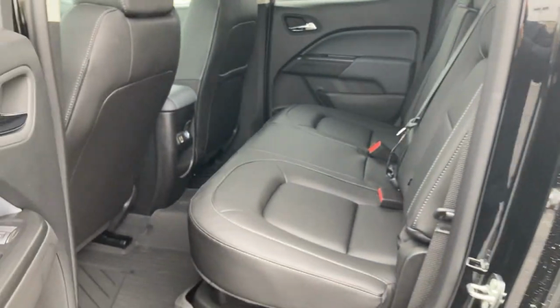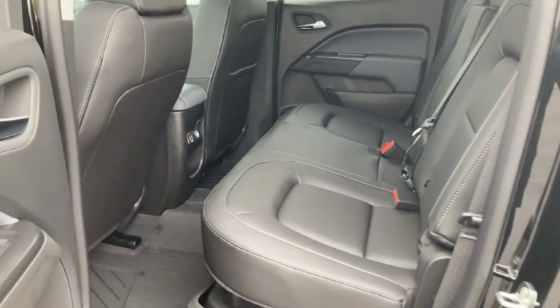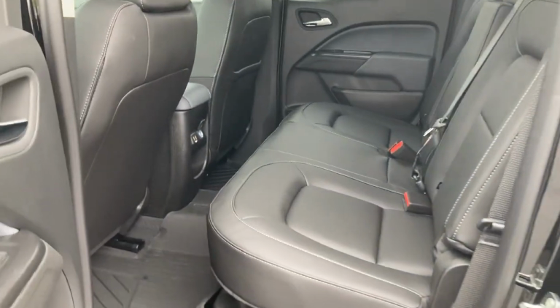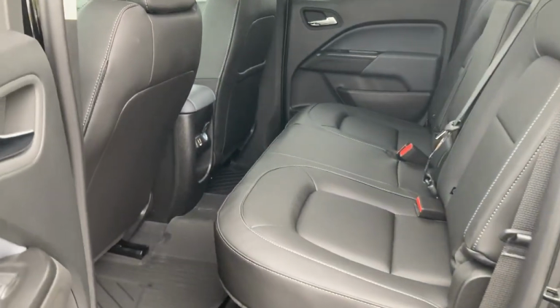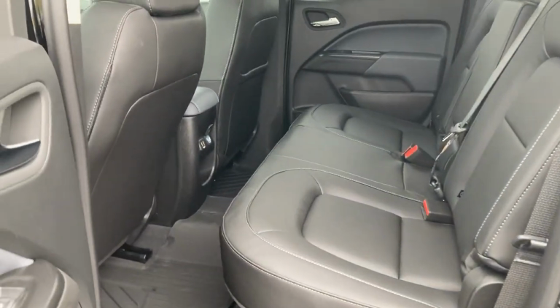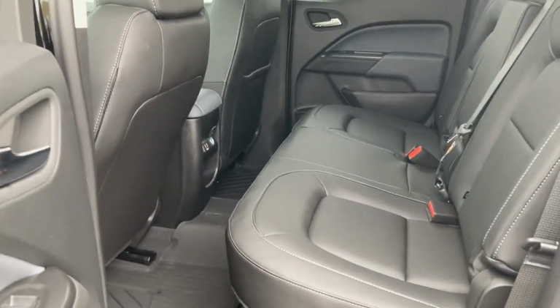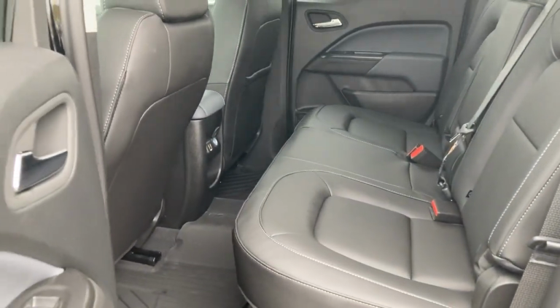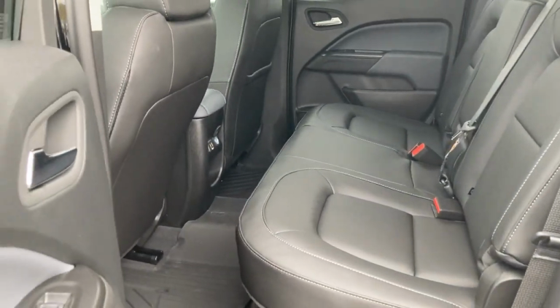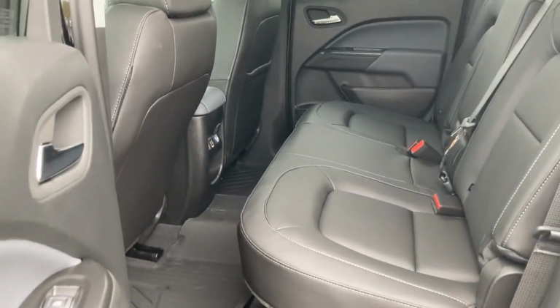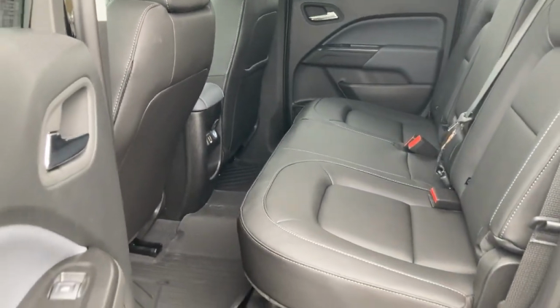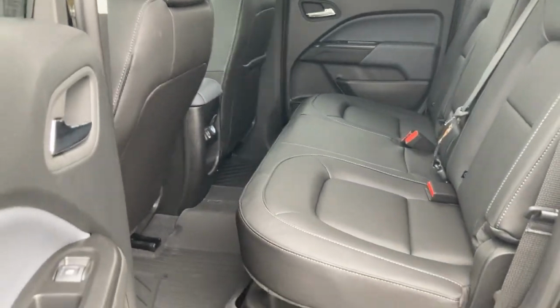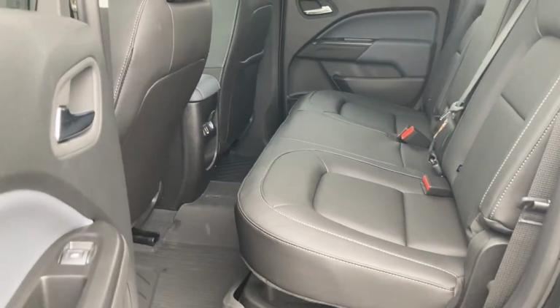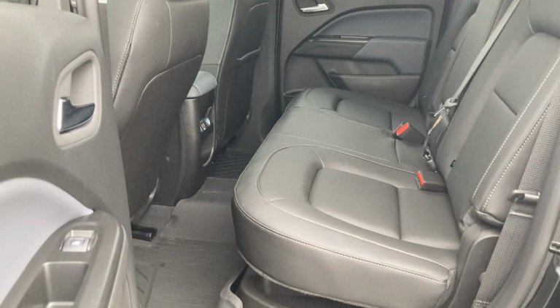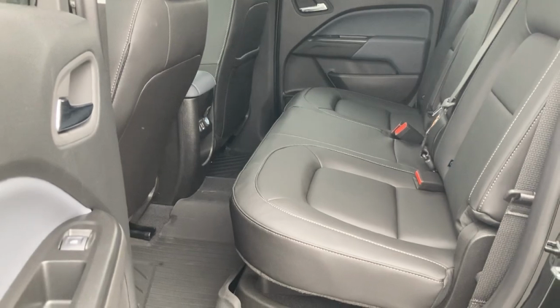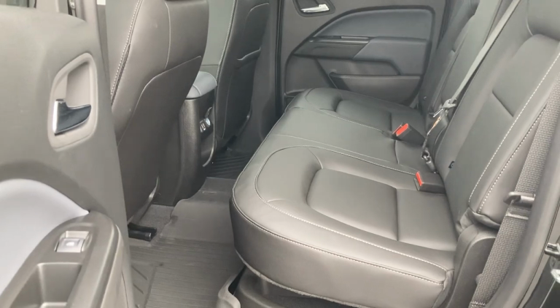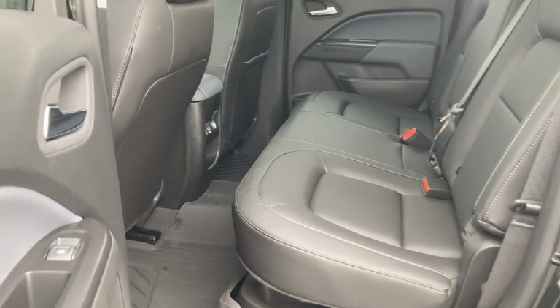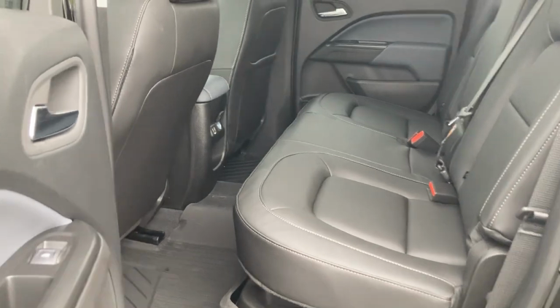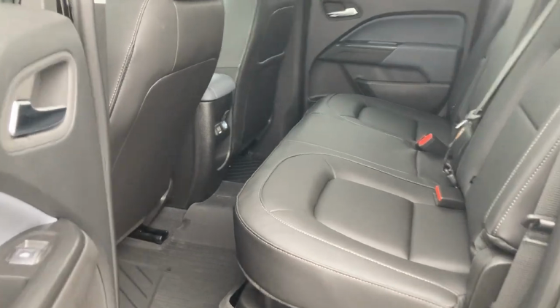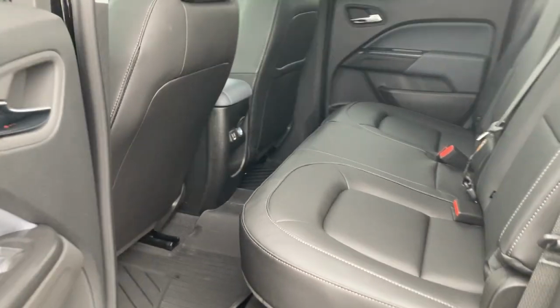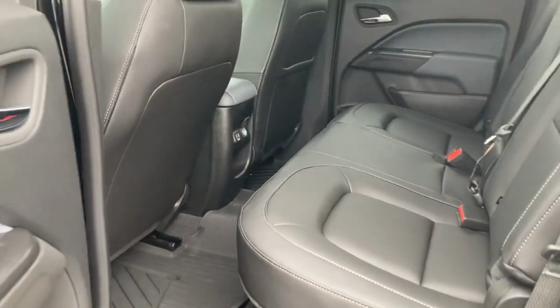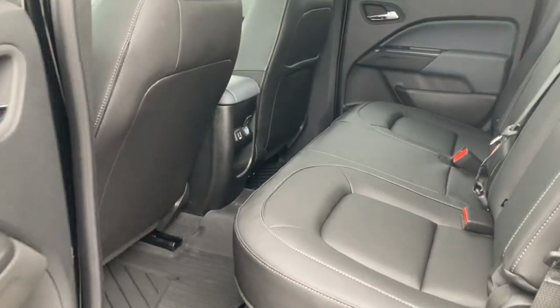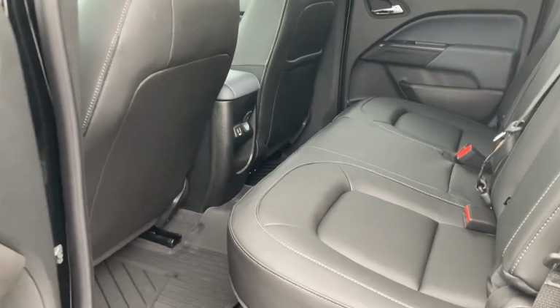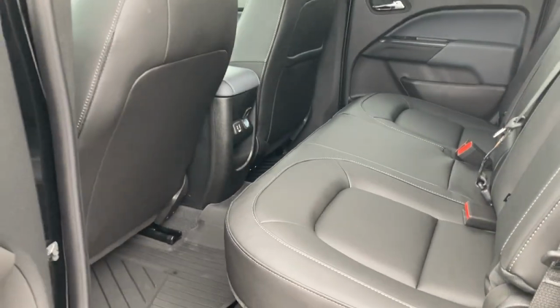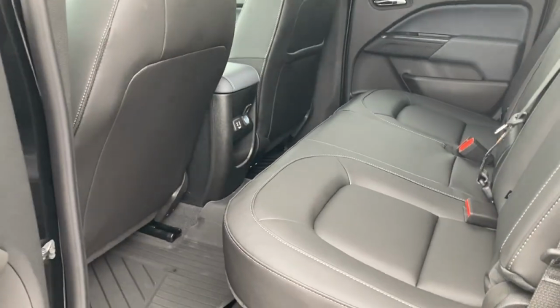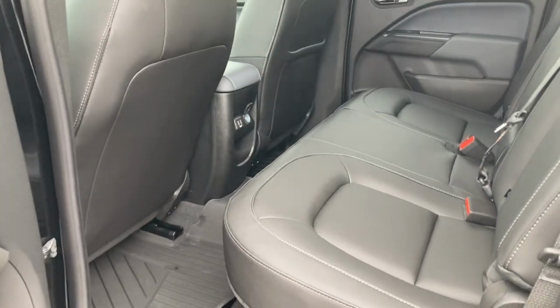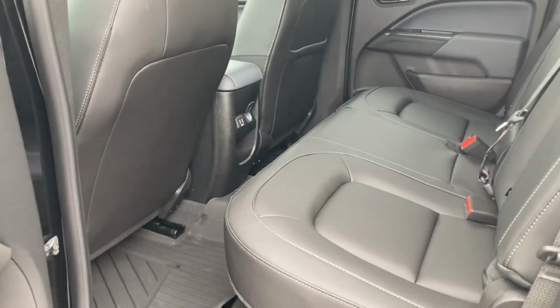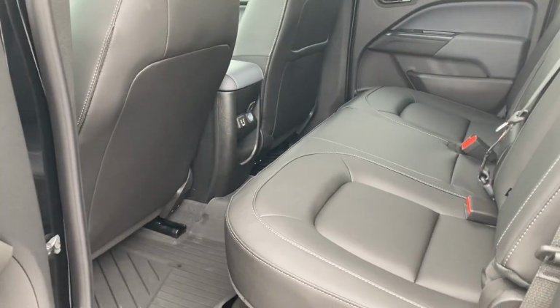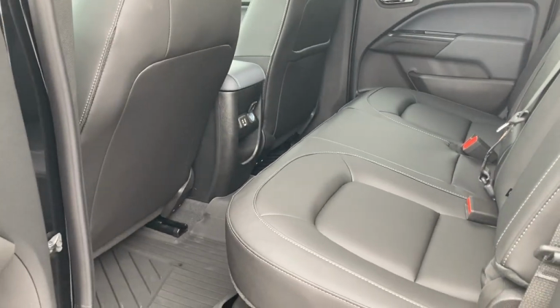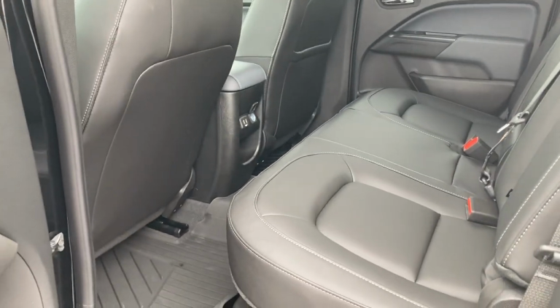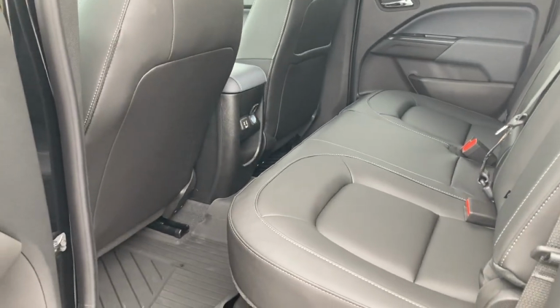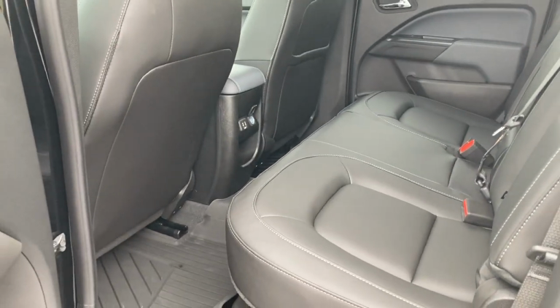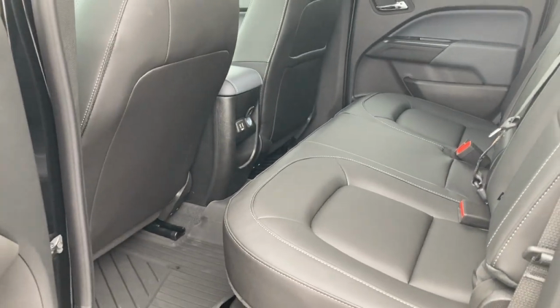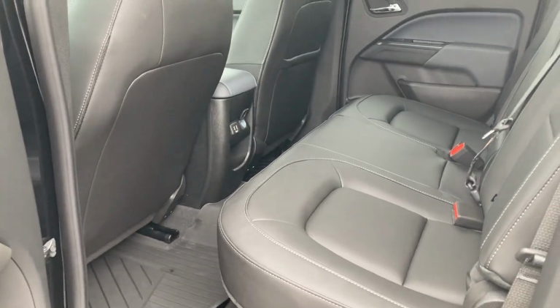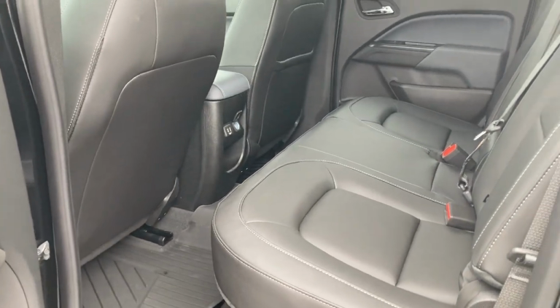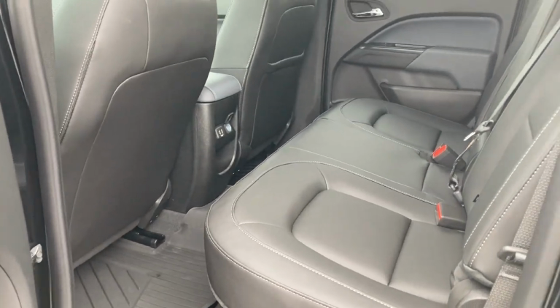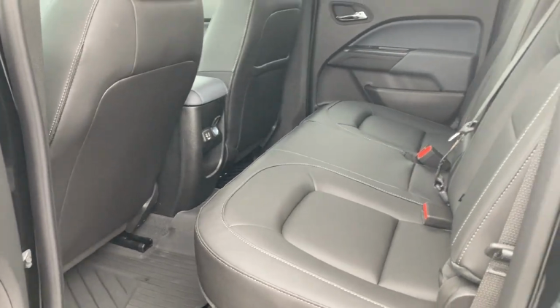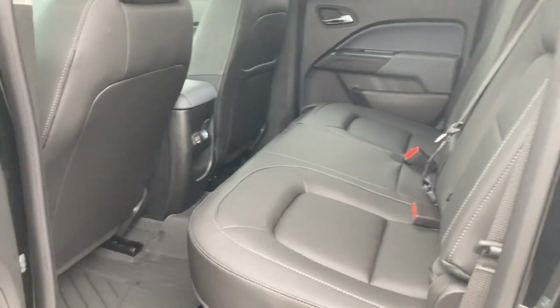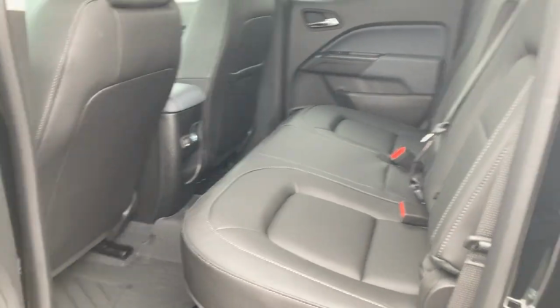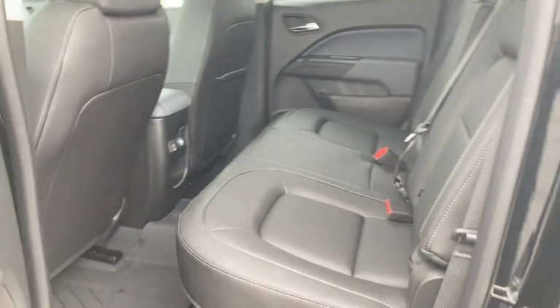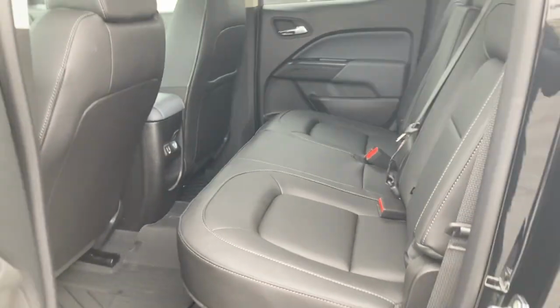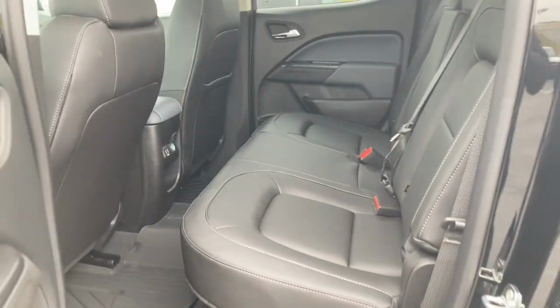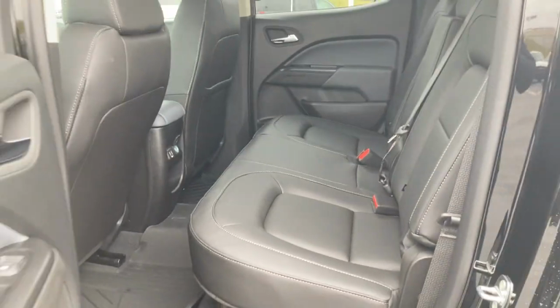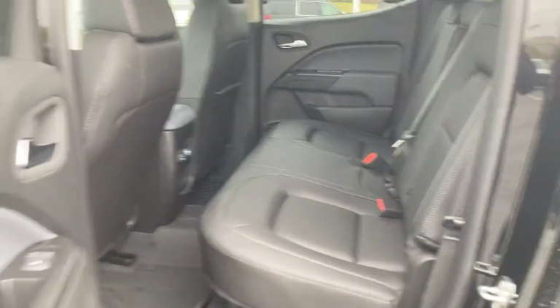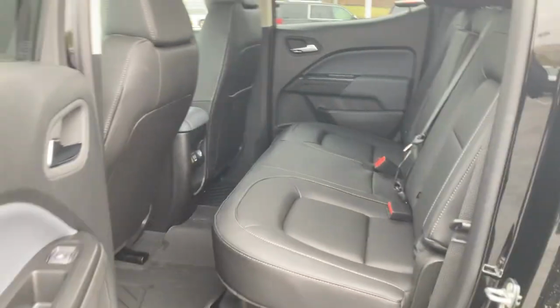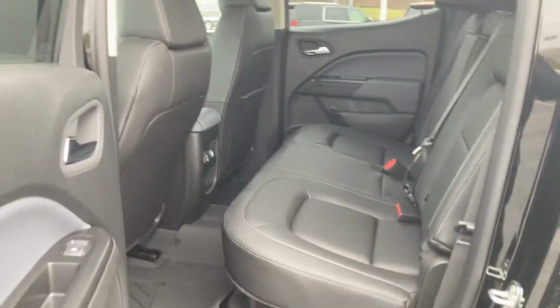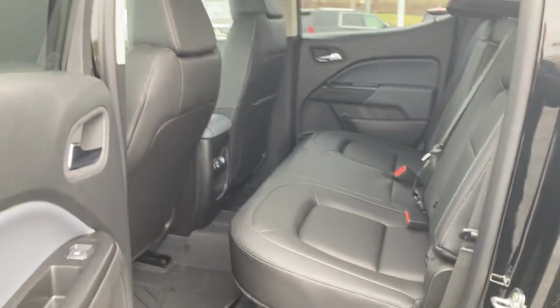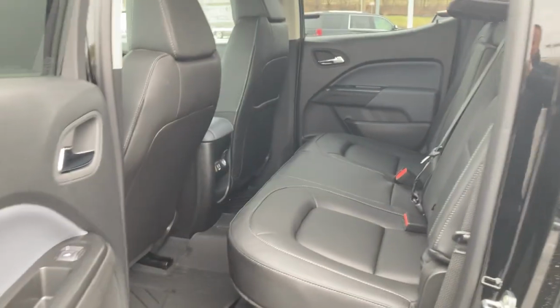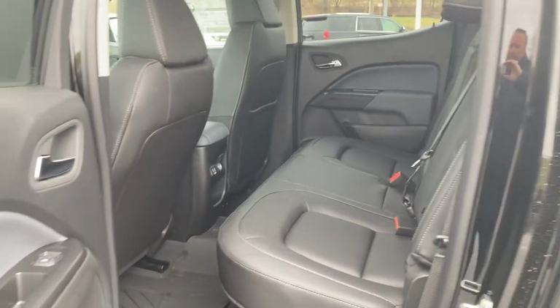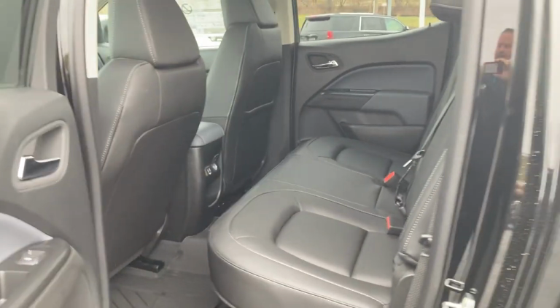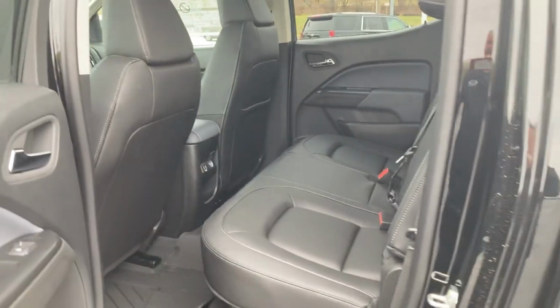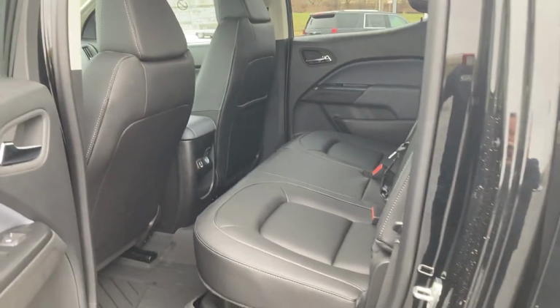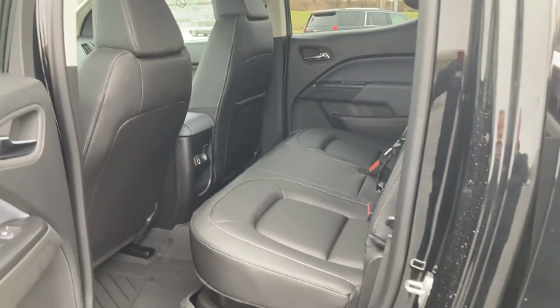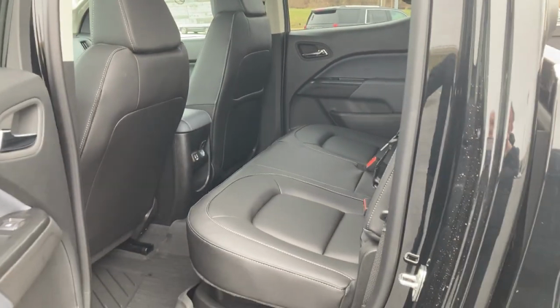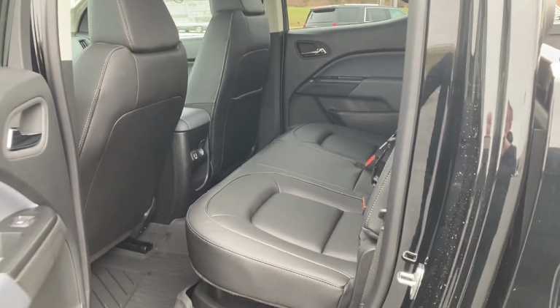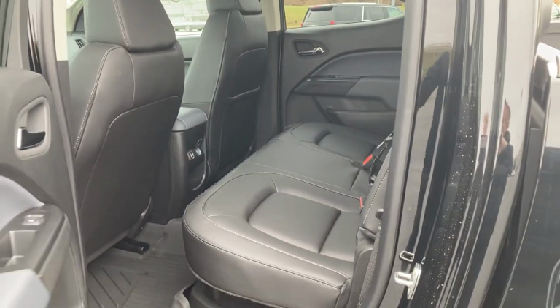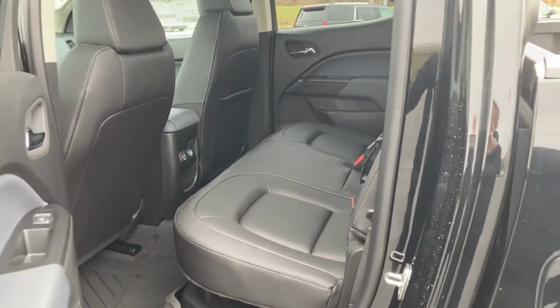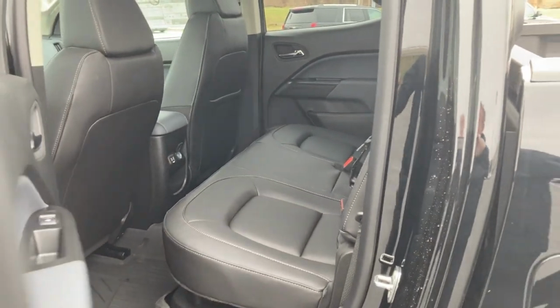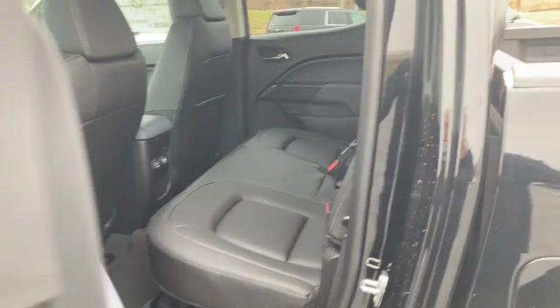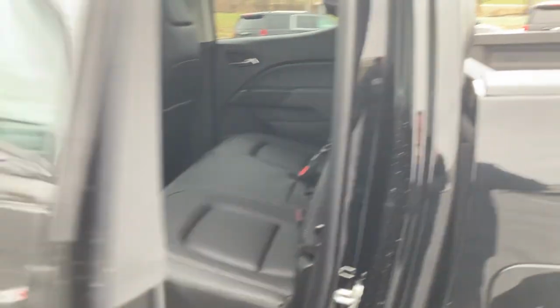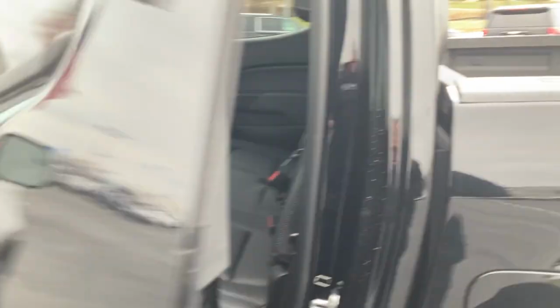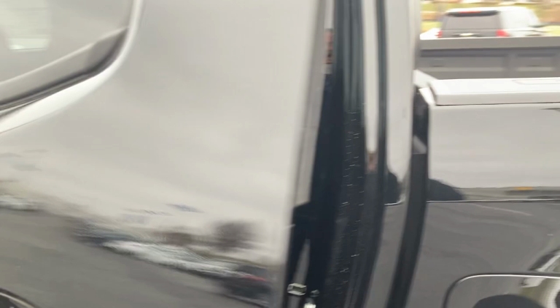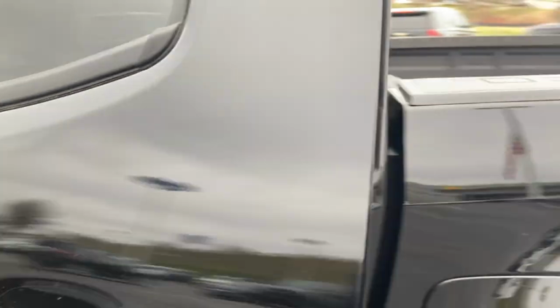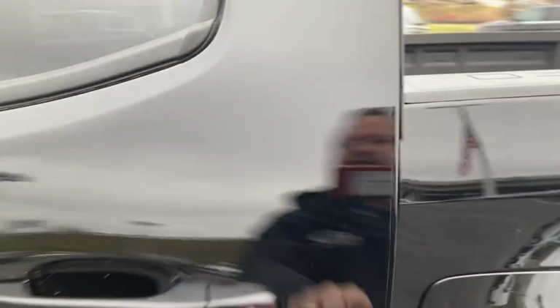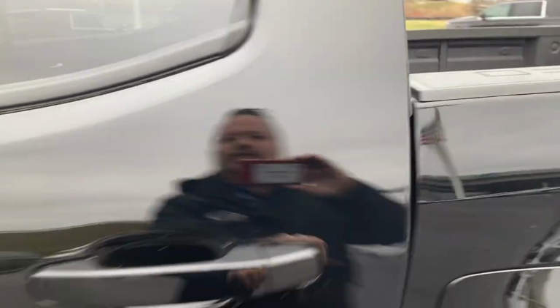Leather package. Rear seats with plenty of room. USB and 12-volt for your passengers.